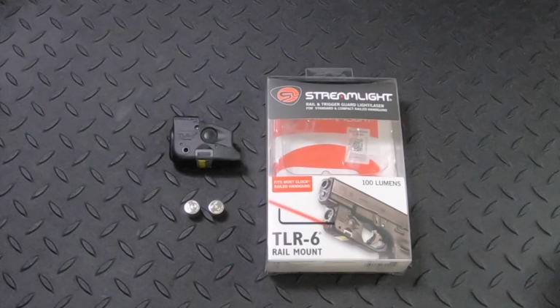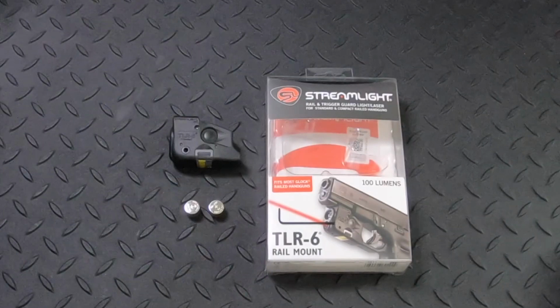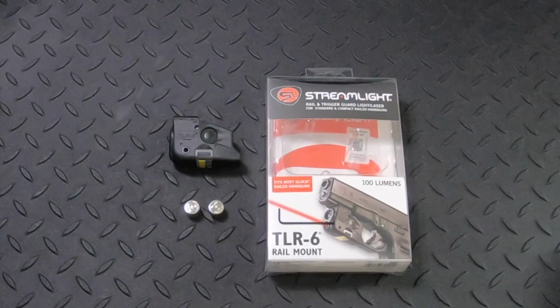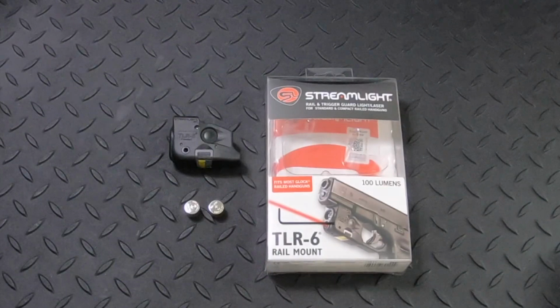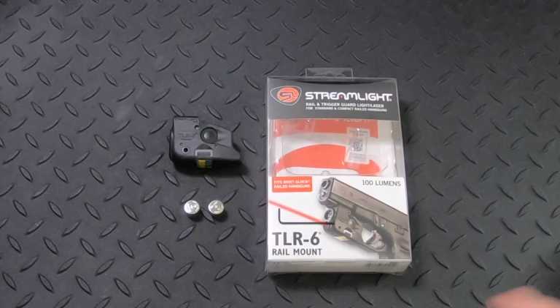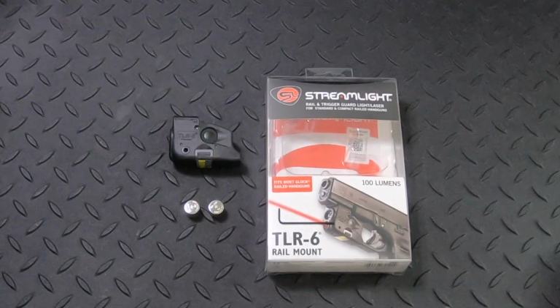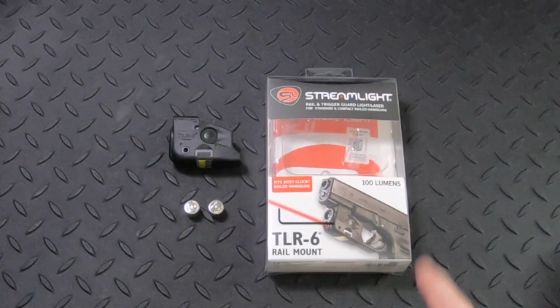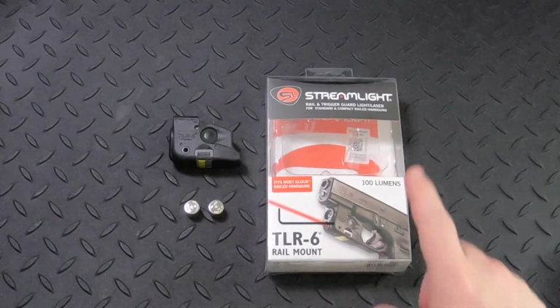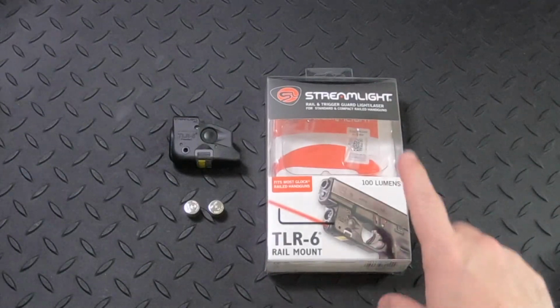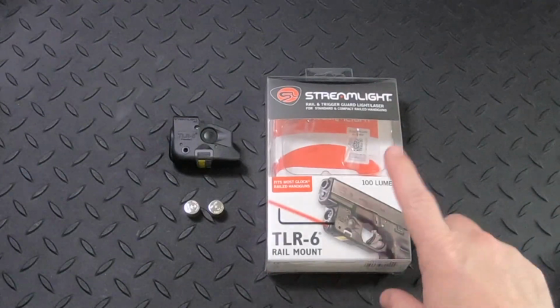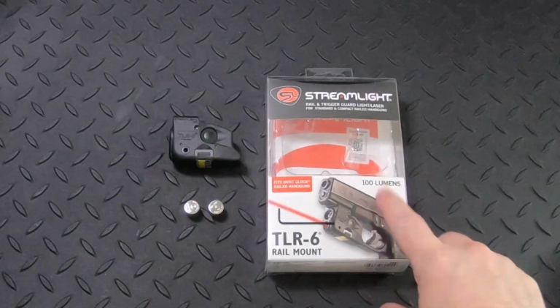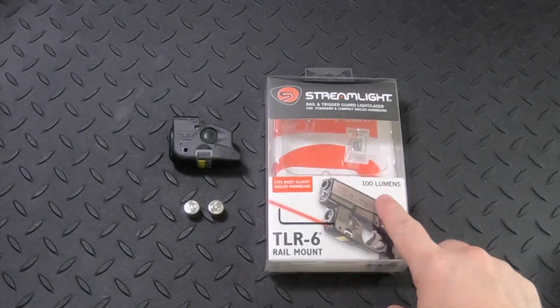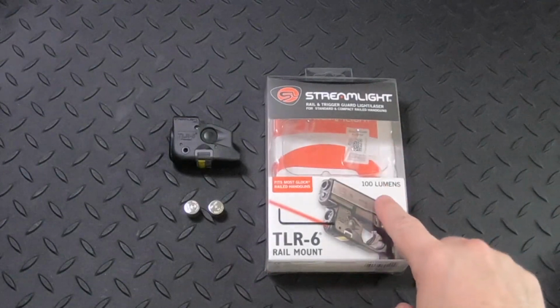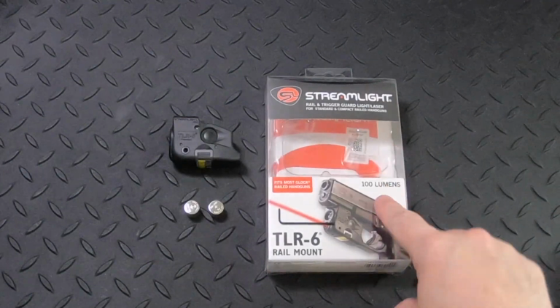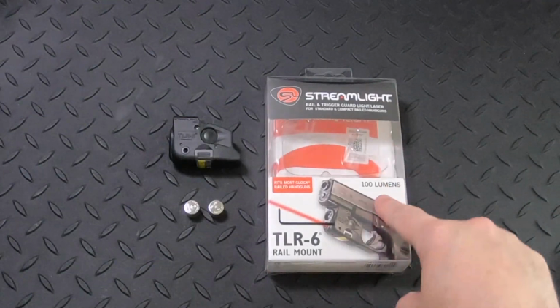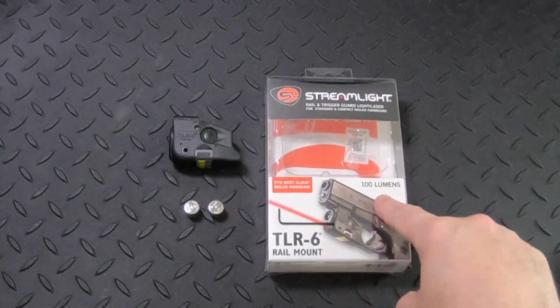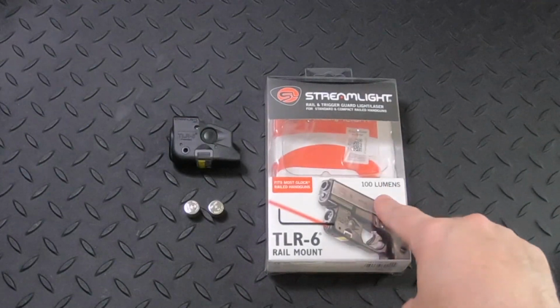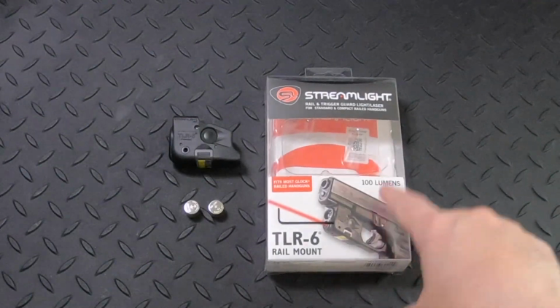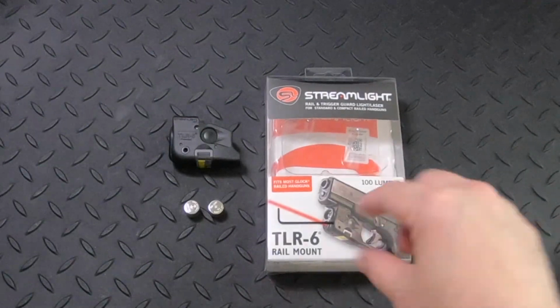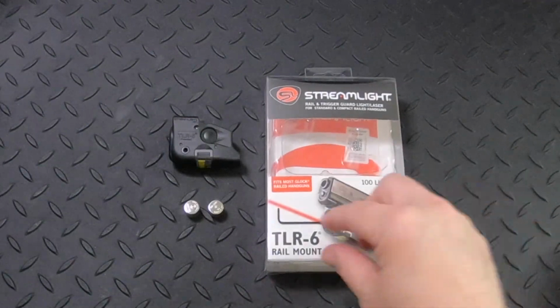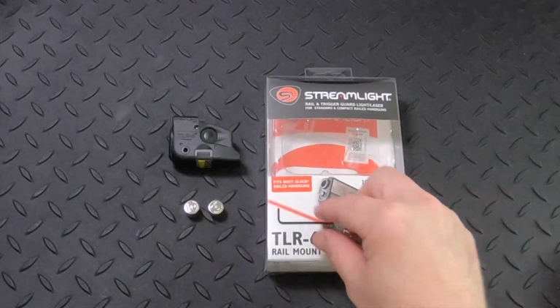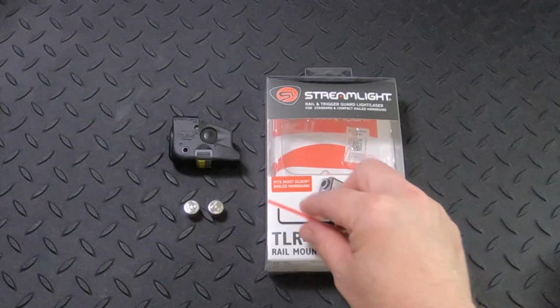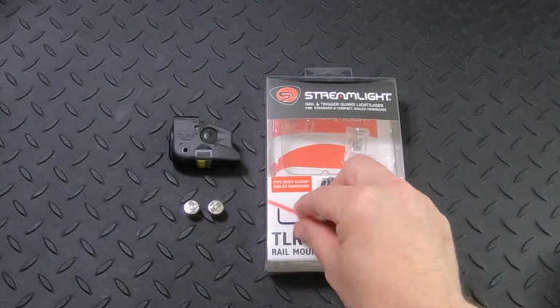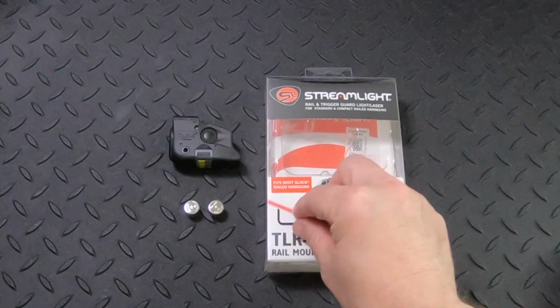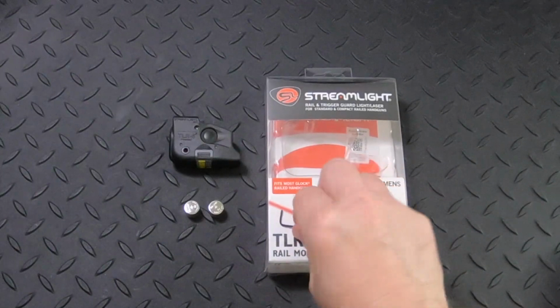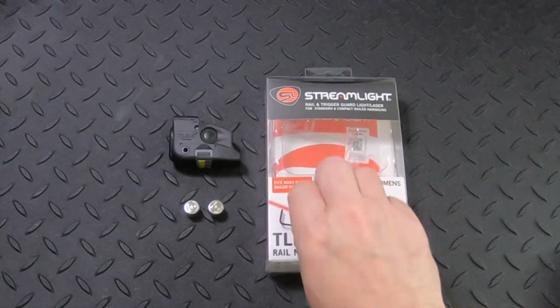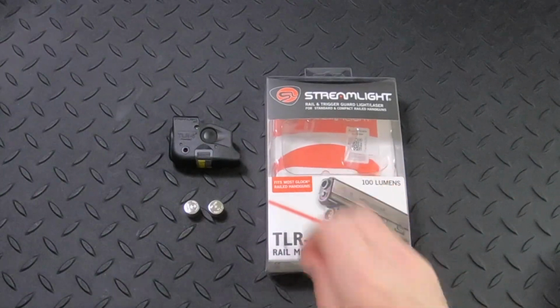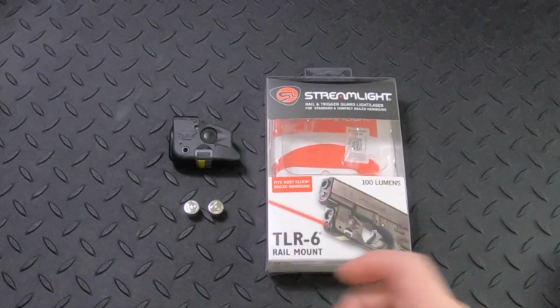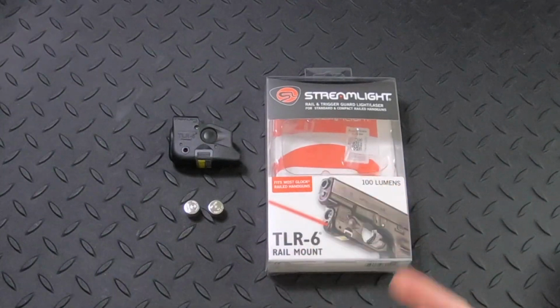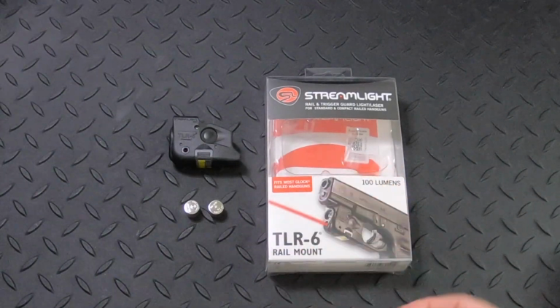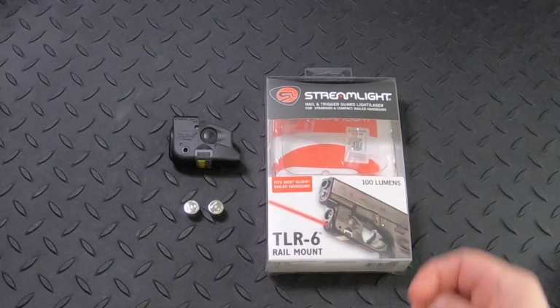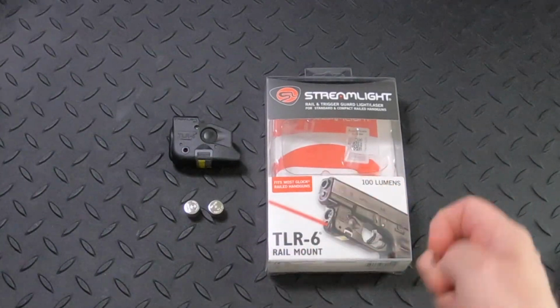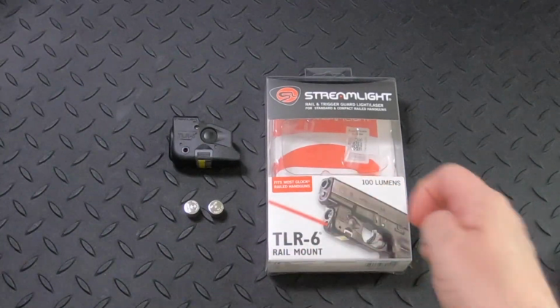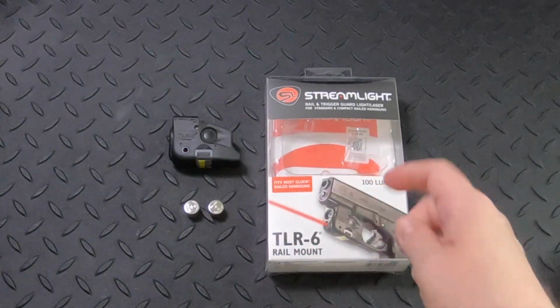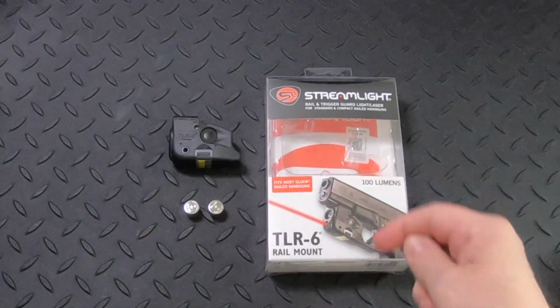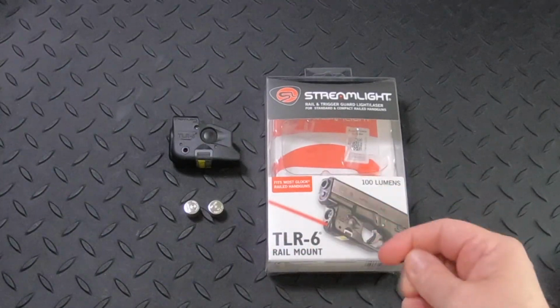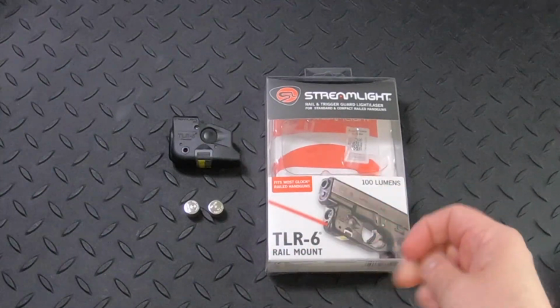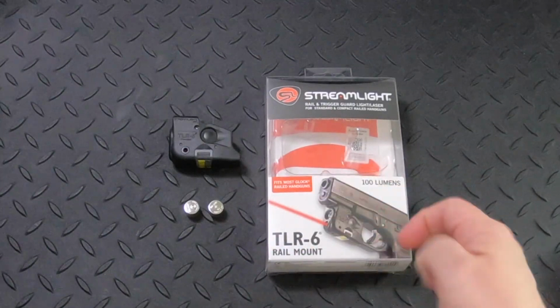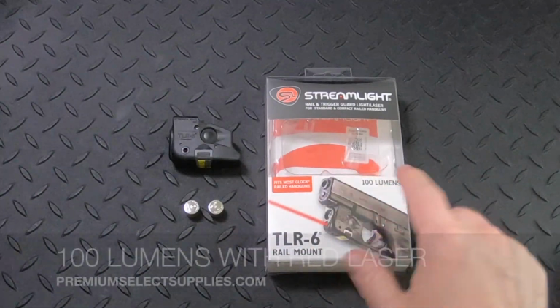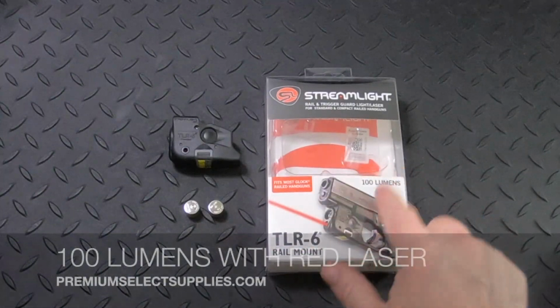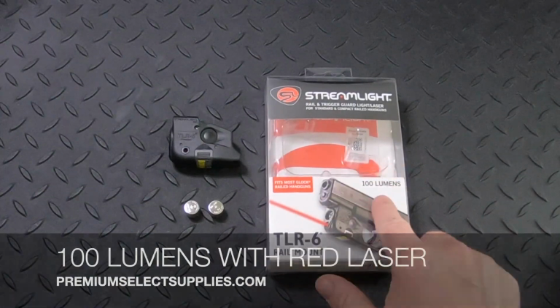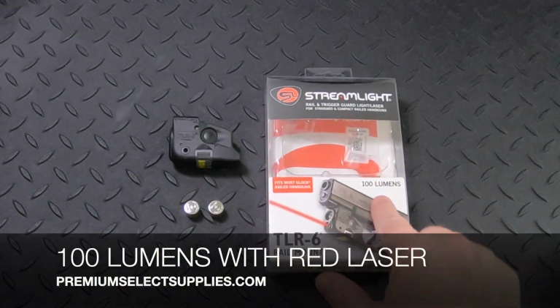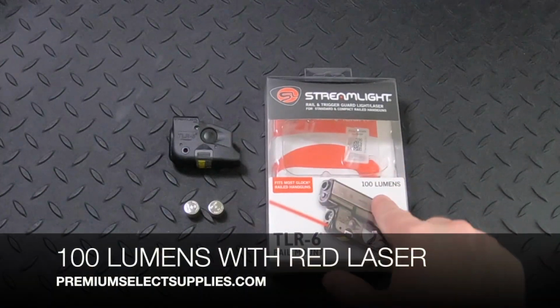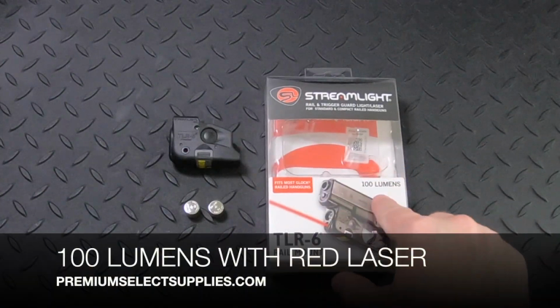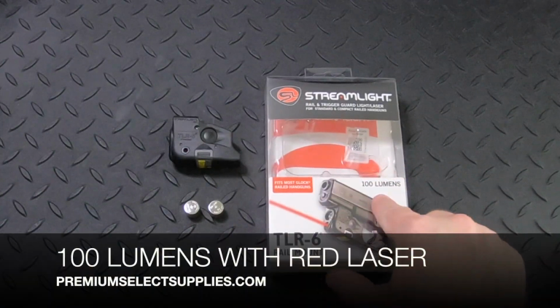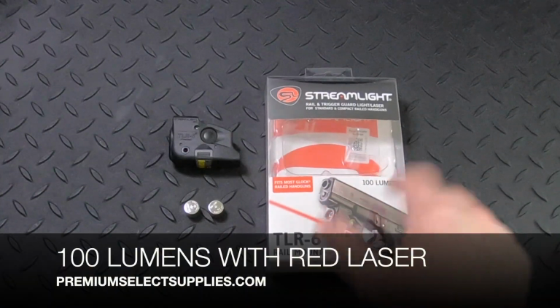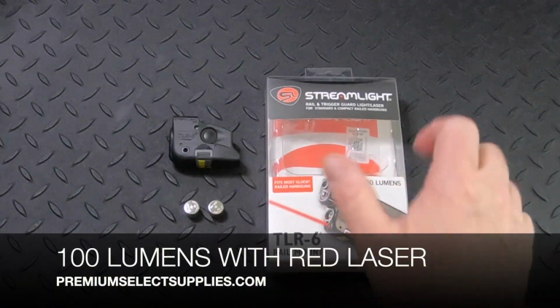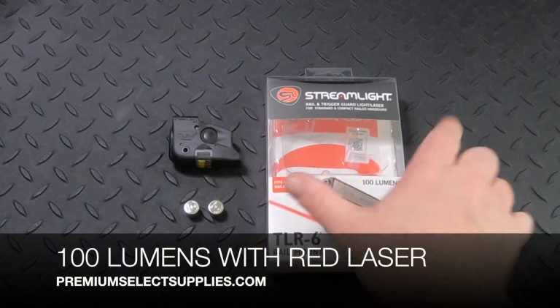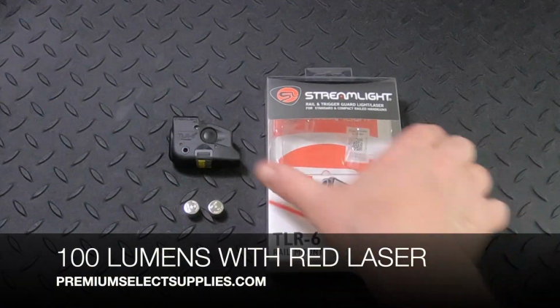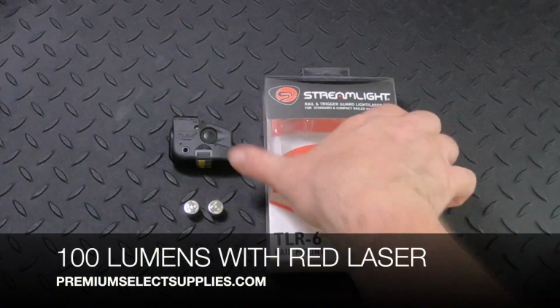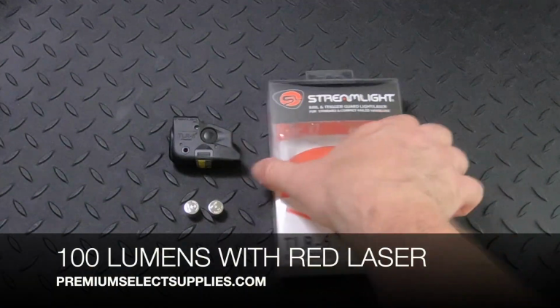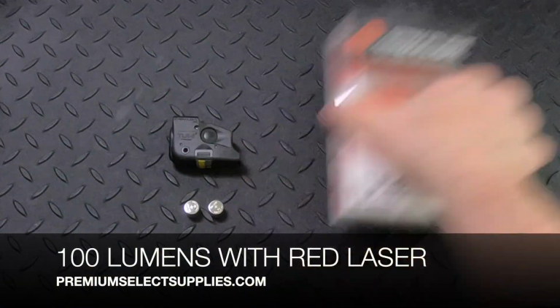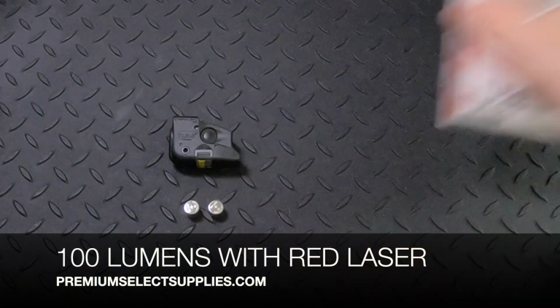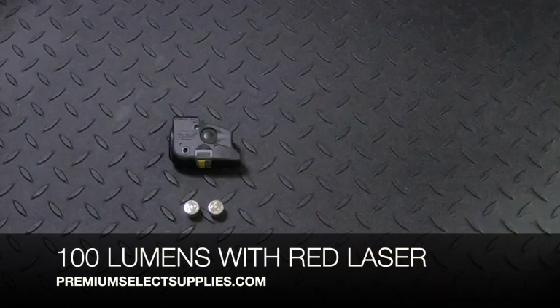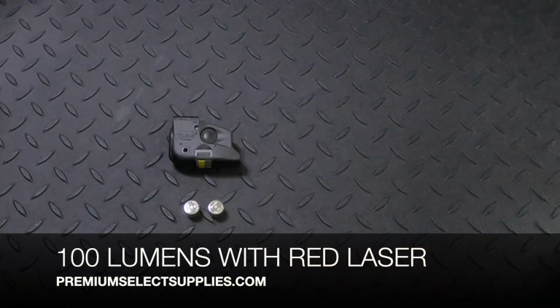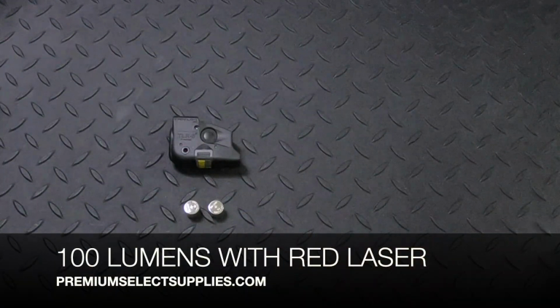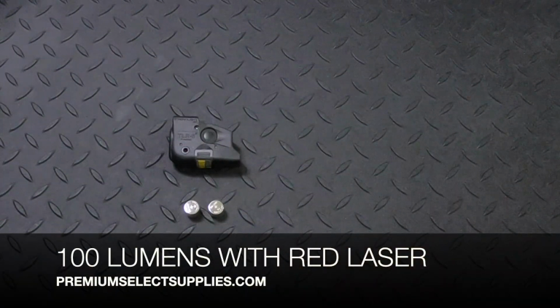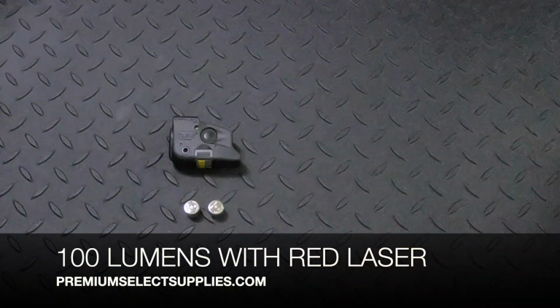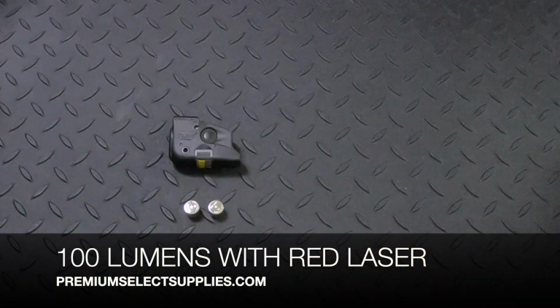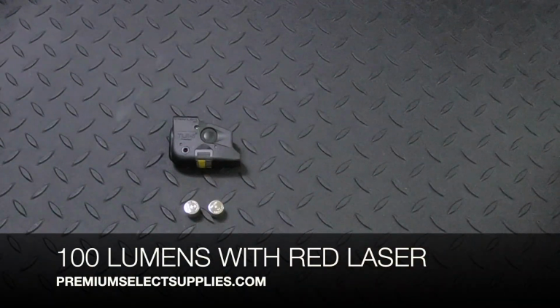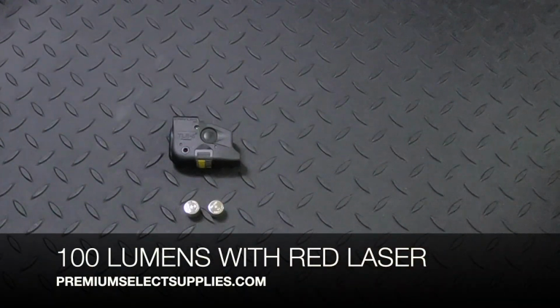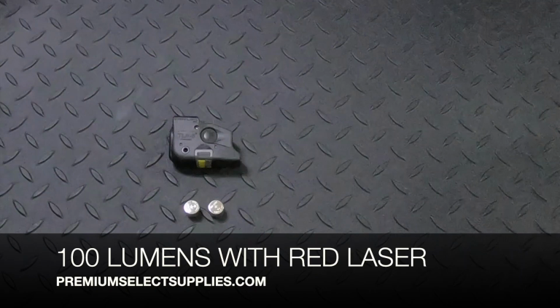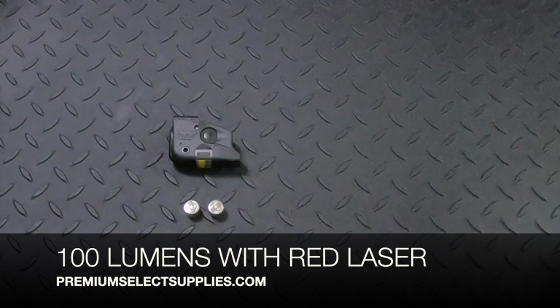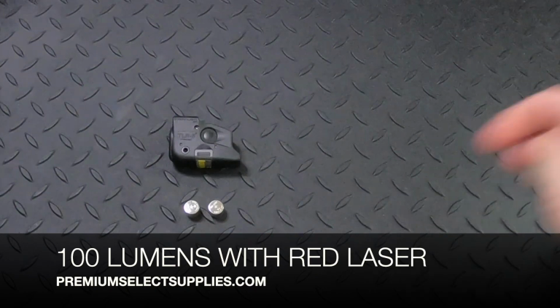First of all we have the packaging, and as you can see the light itself is 100 lumens. We're going to put that aside.